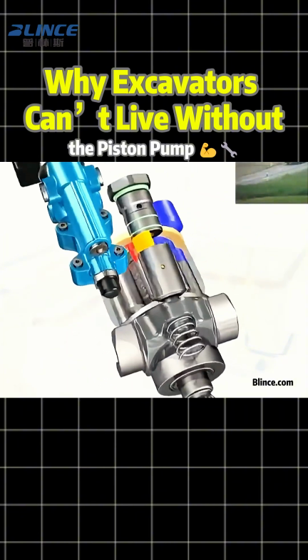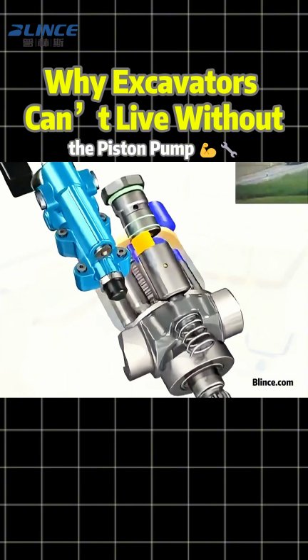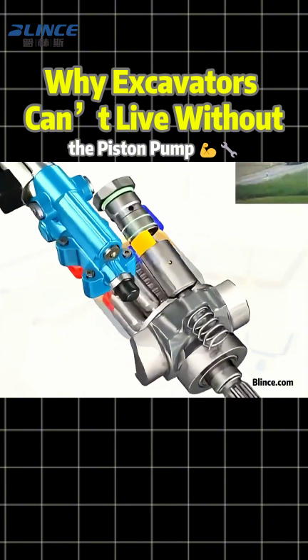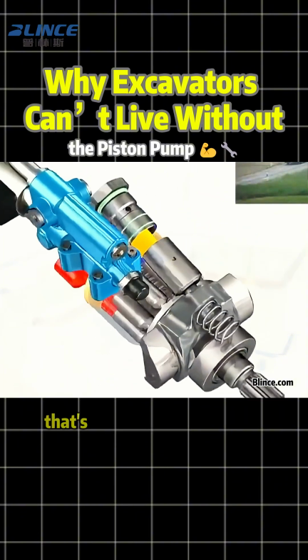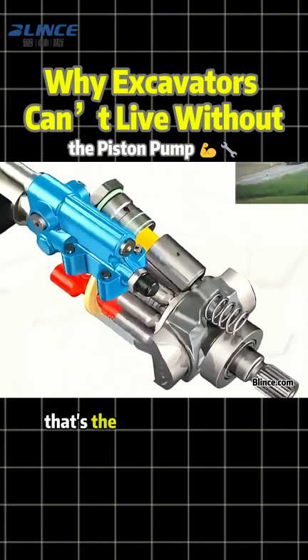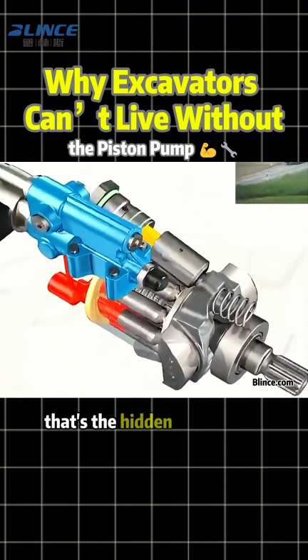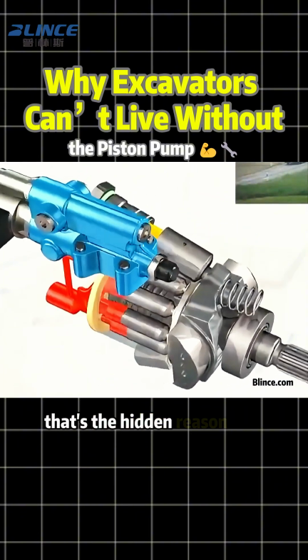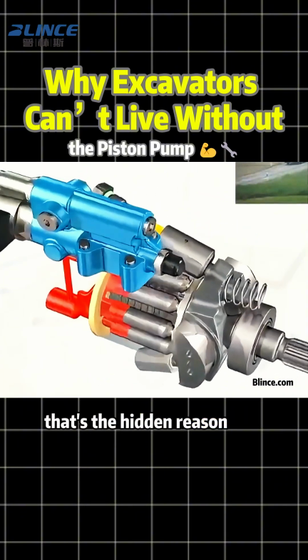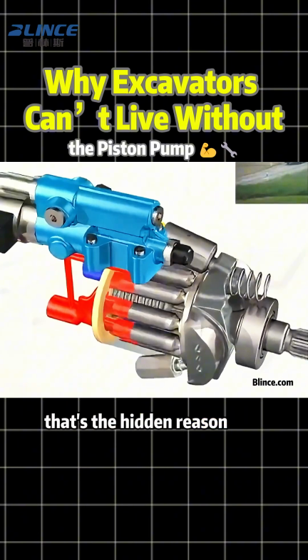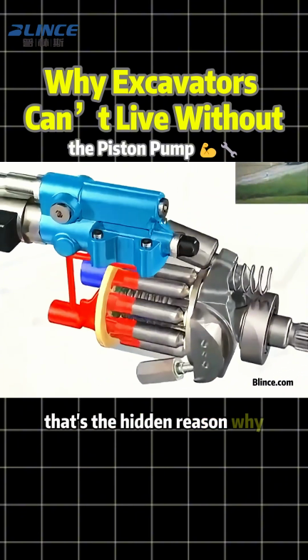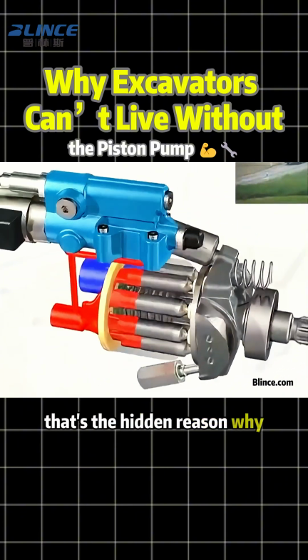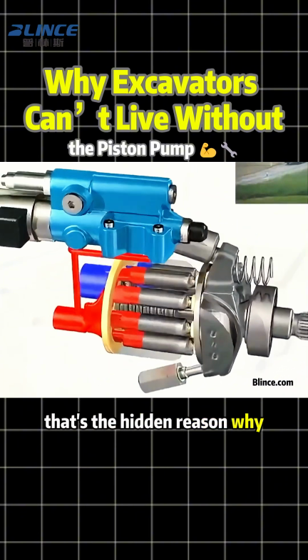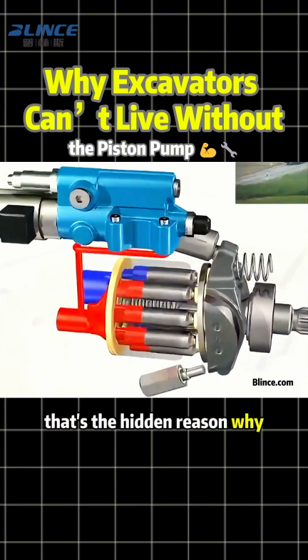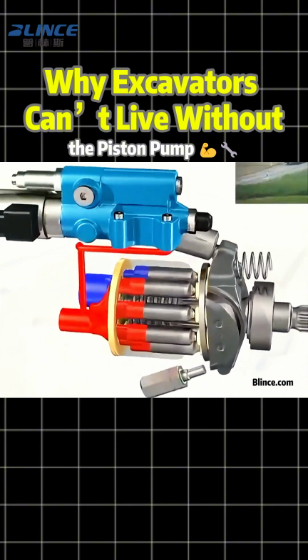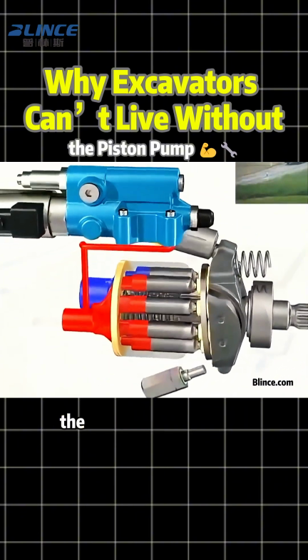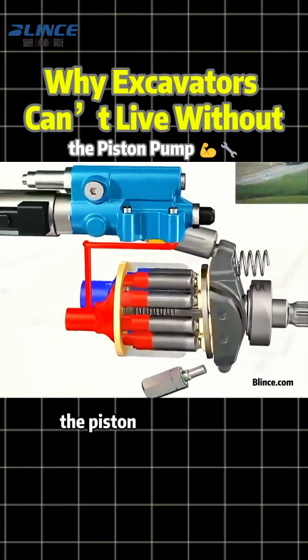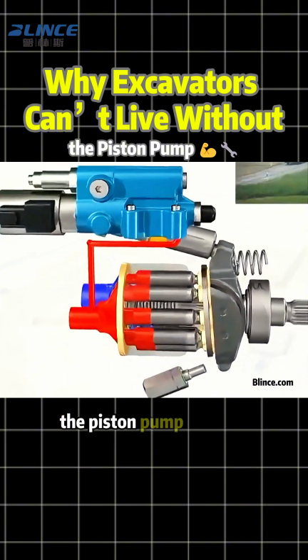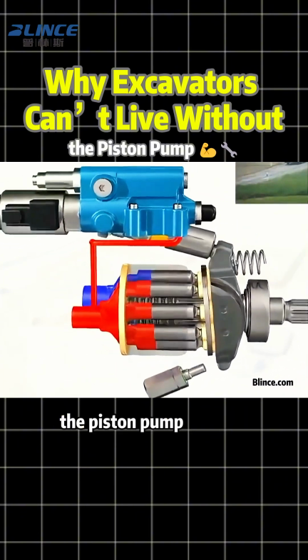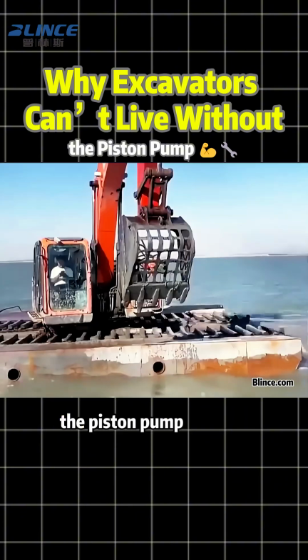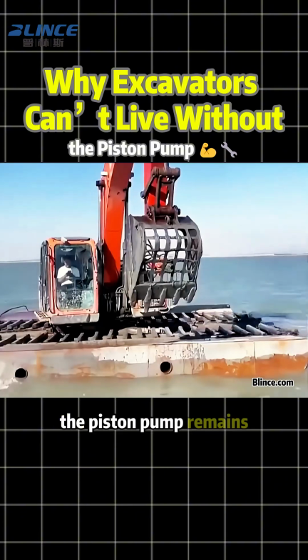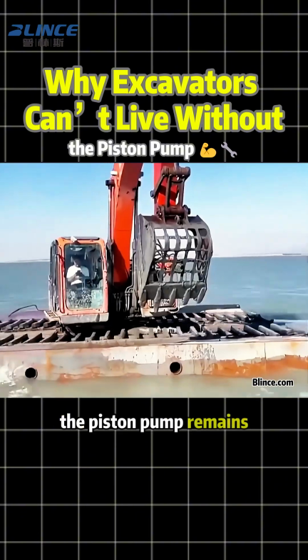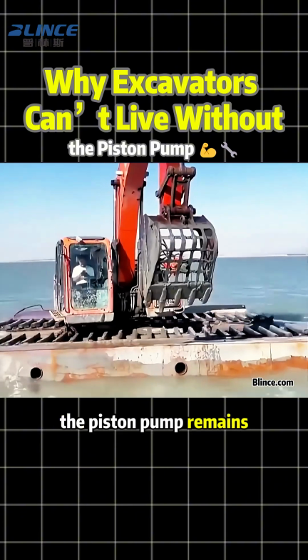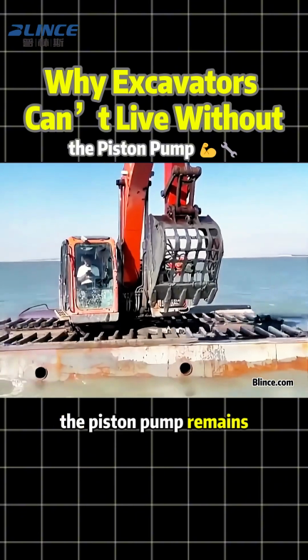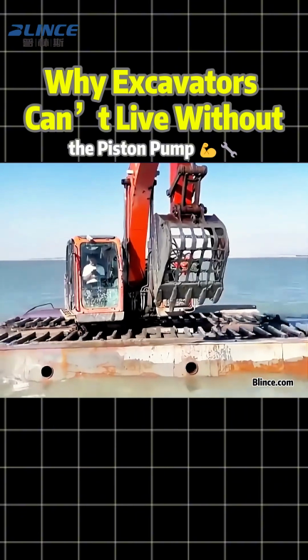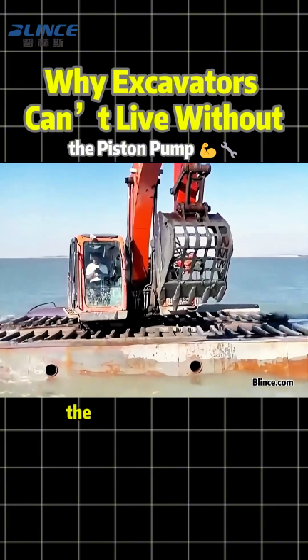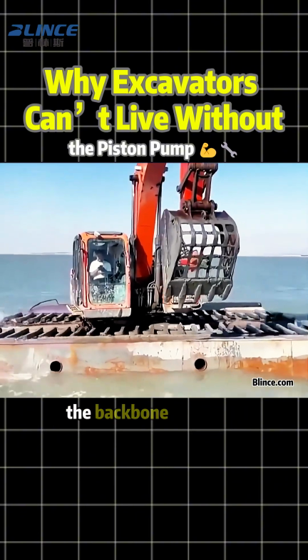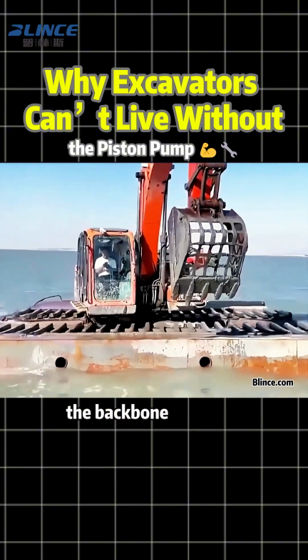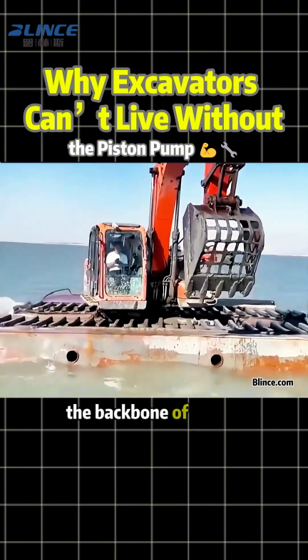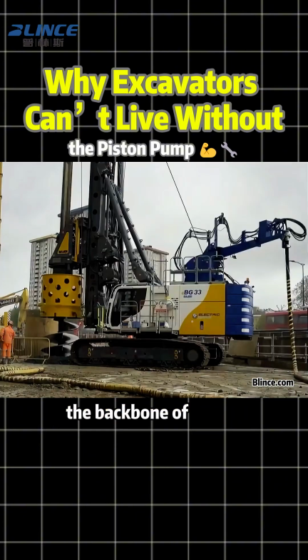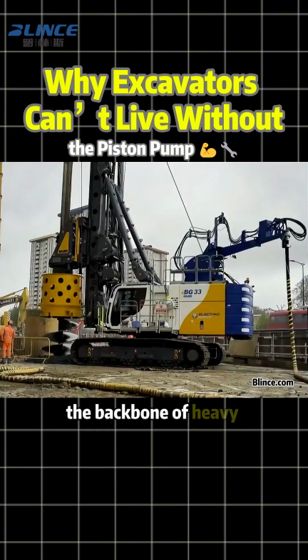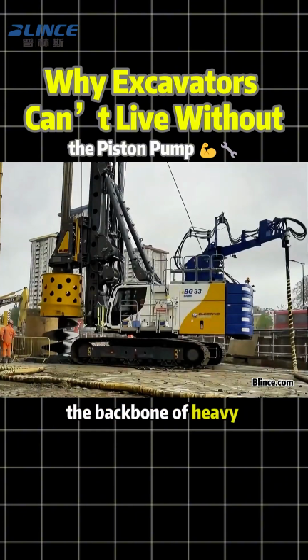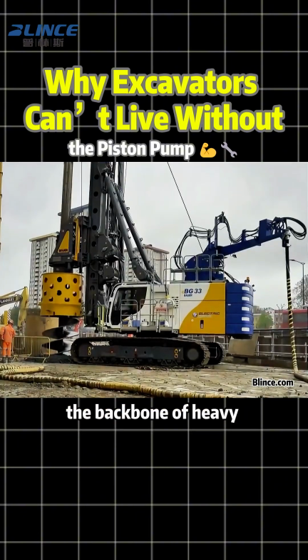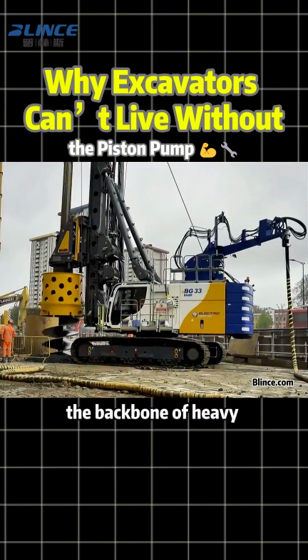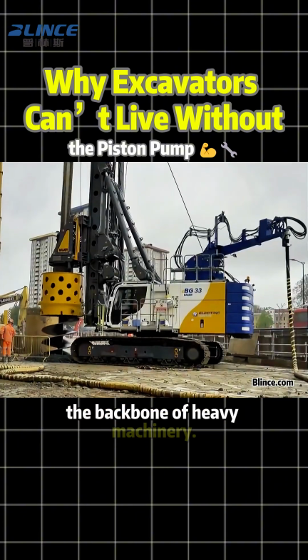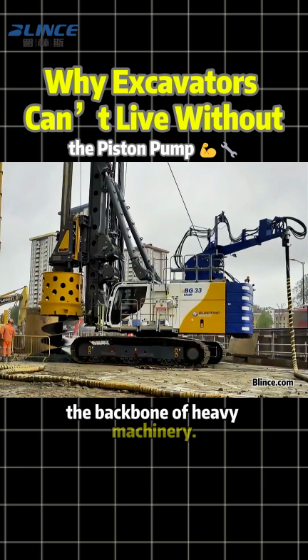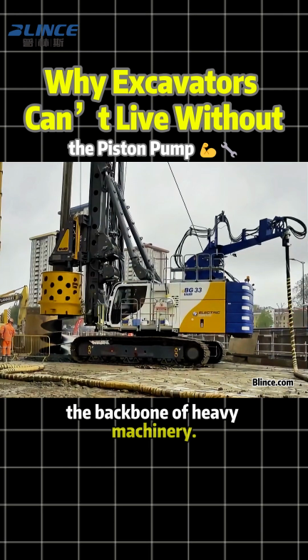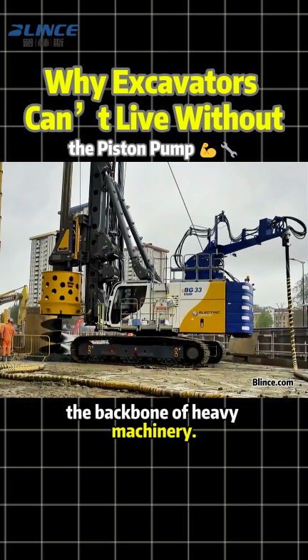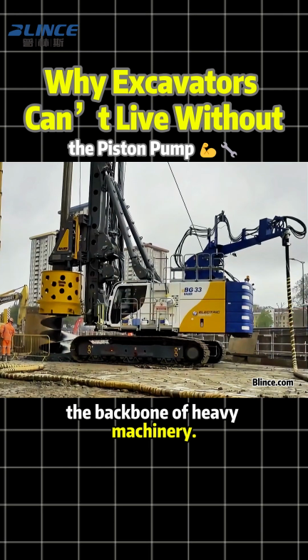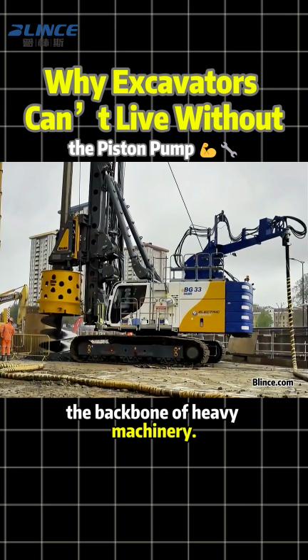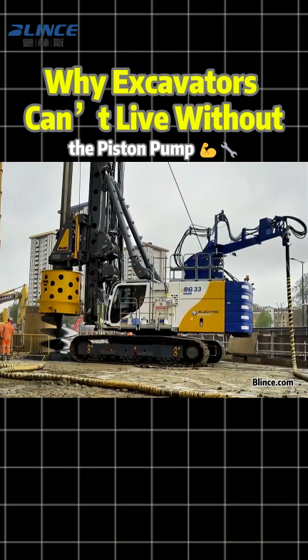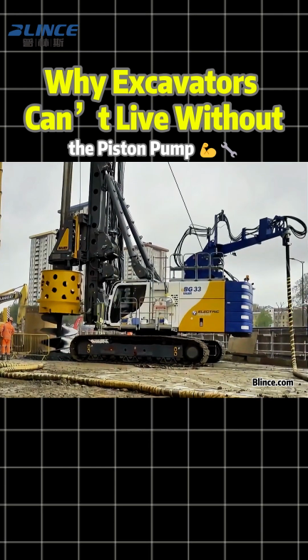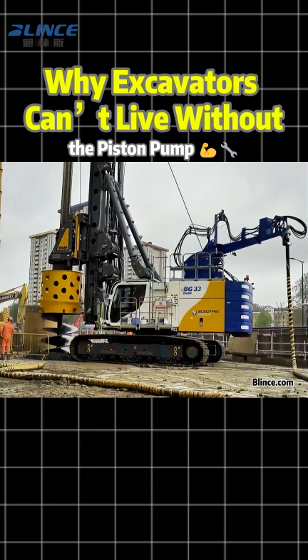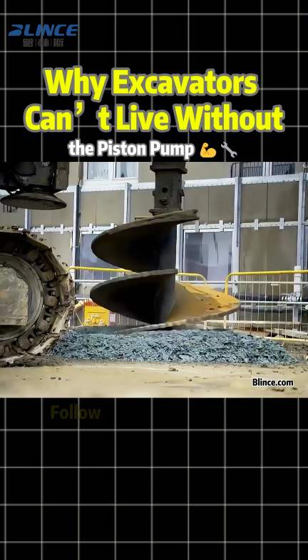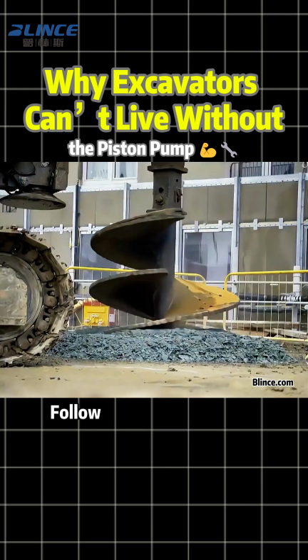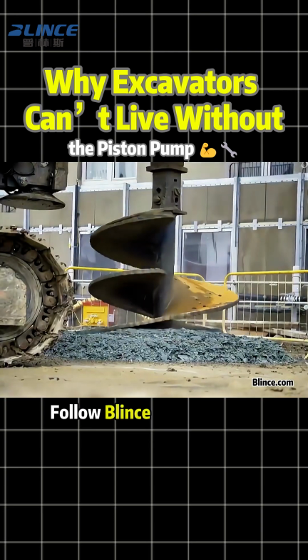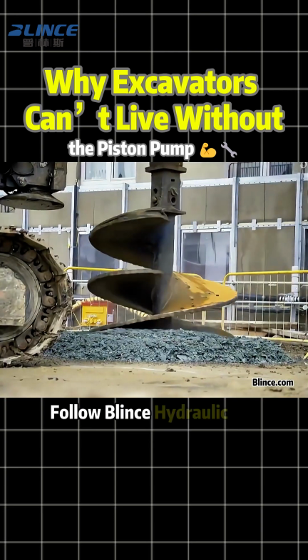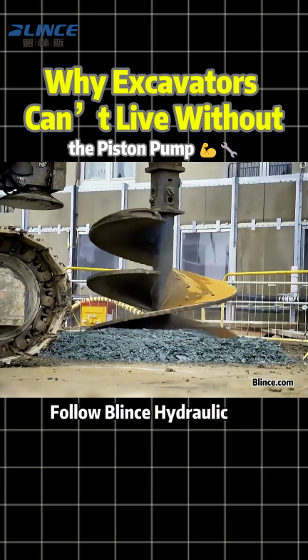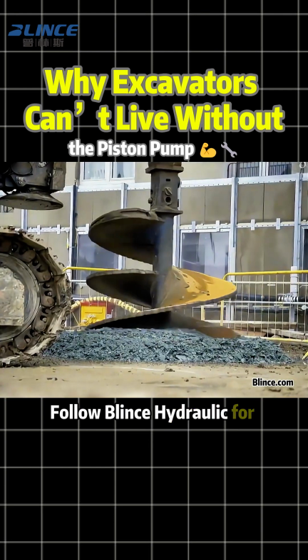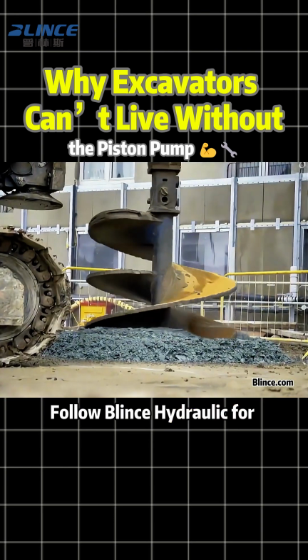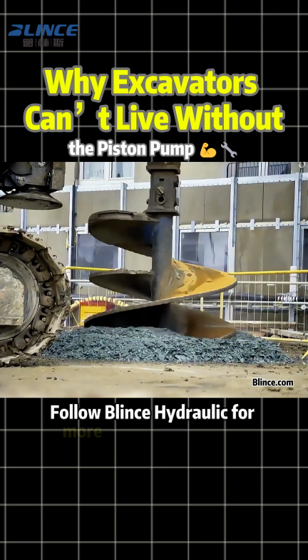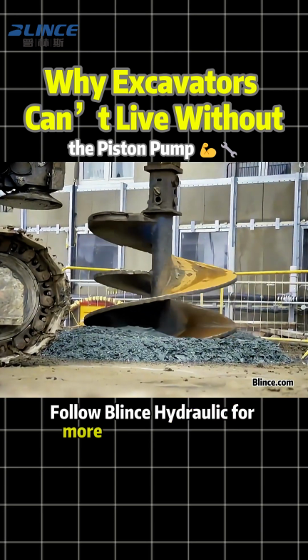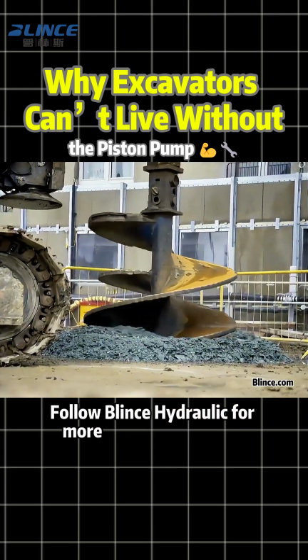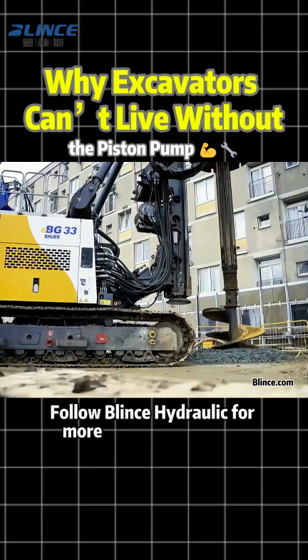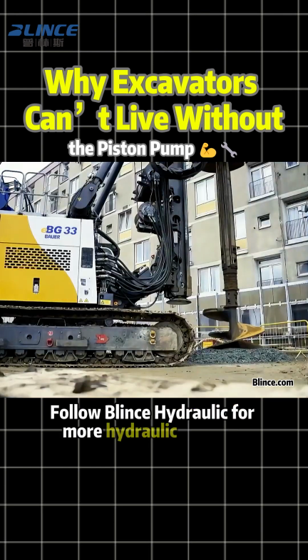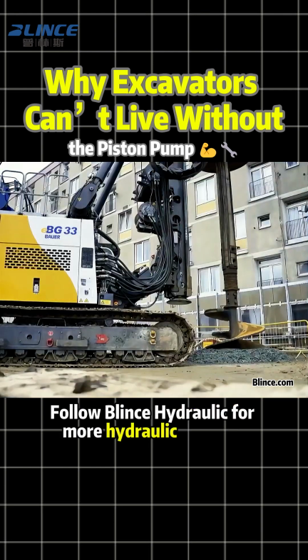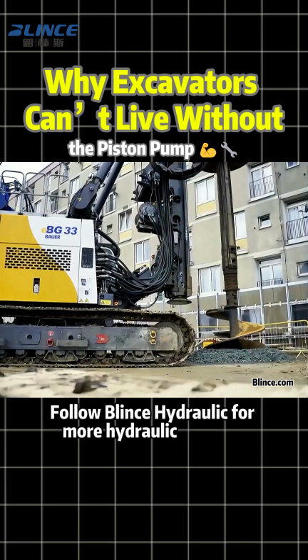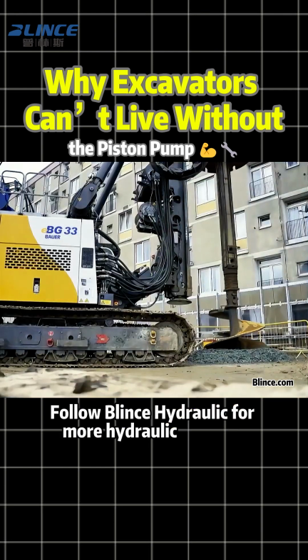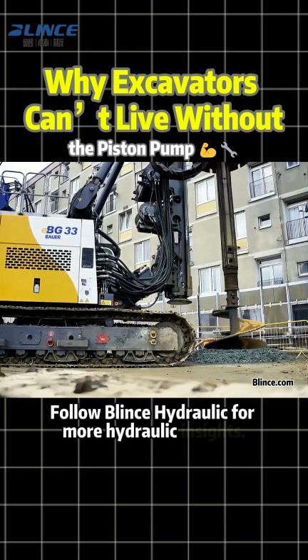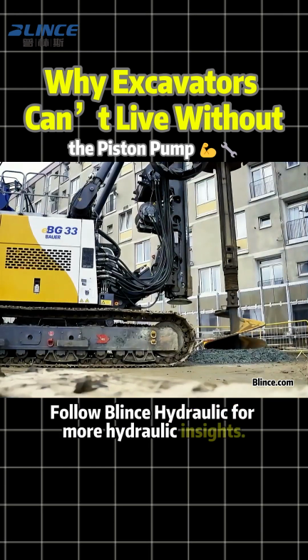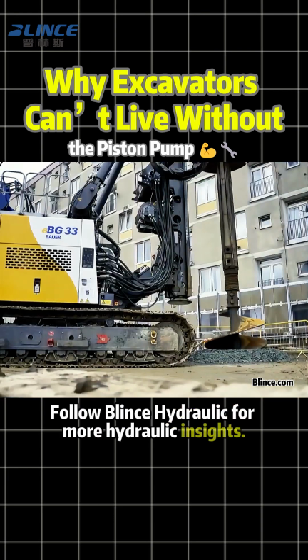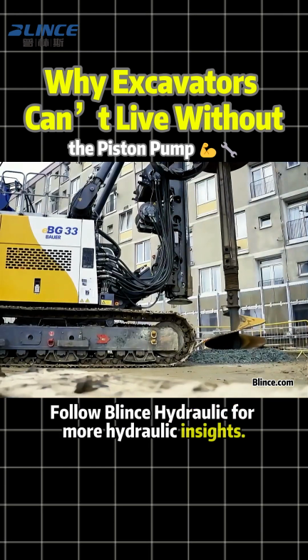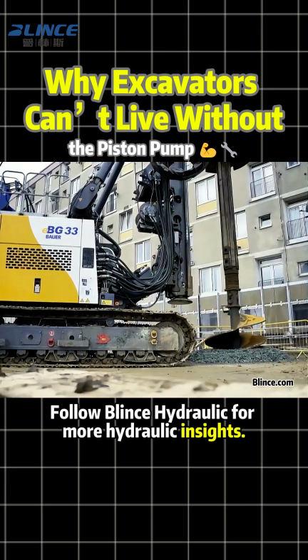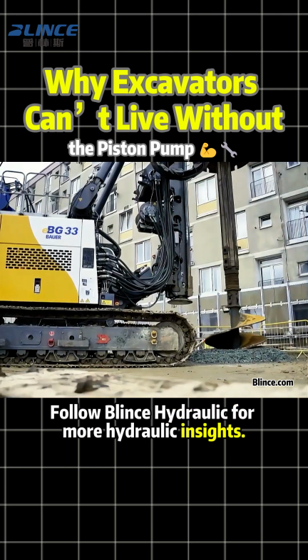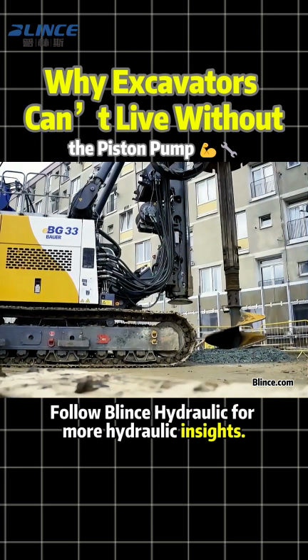That's the hidden reason why the piston pump remains the backbone of heavy machinery. Follow Blink's Hydraulic for more hydraulic insights.